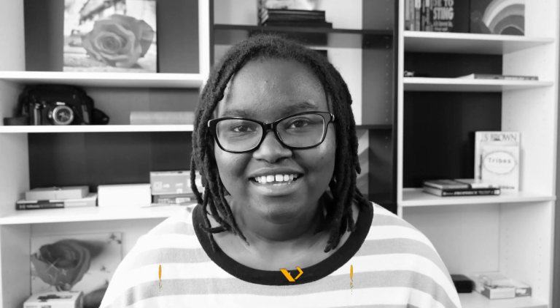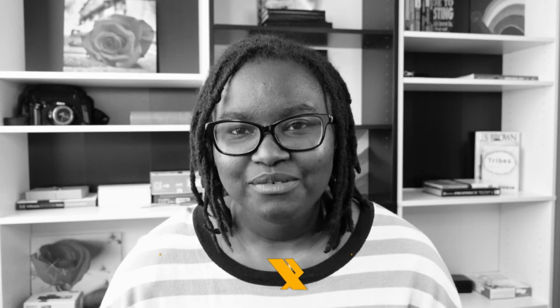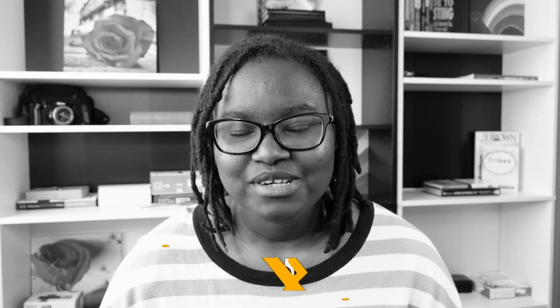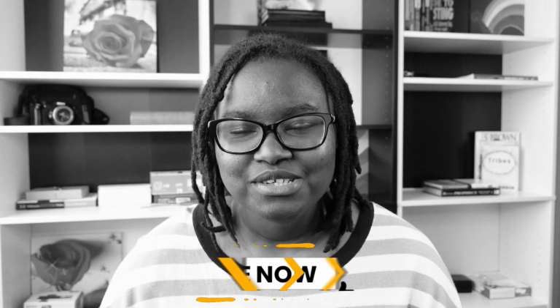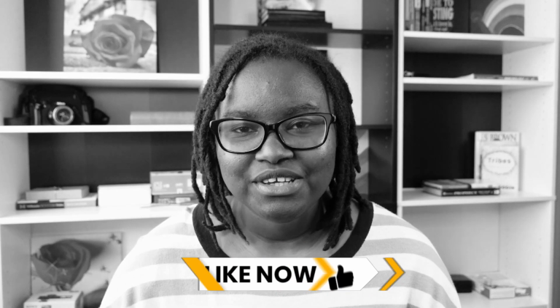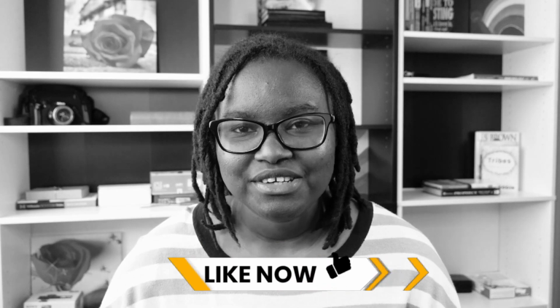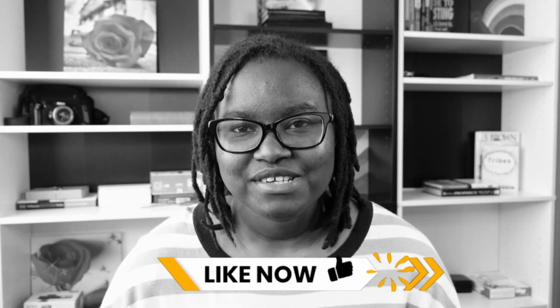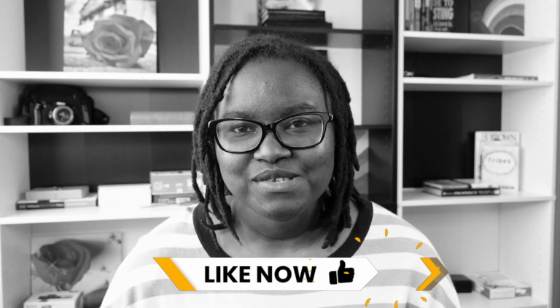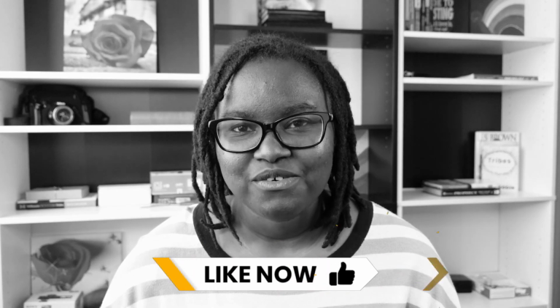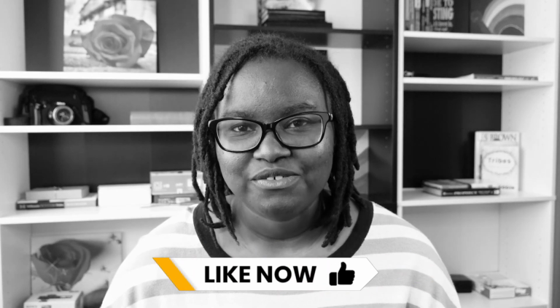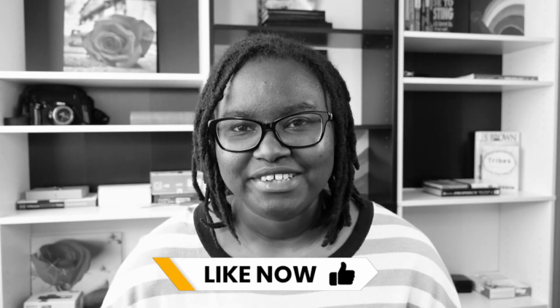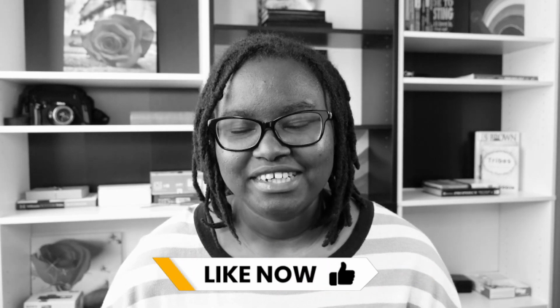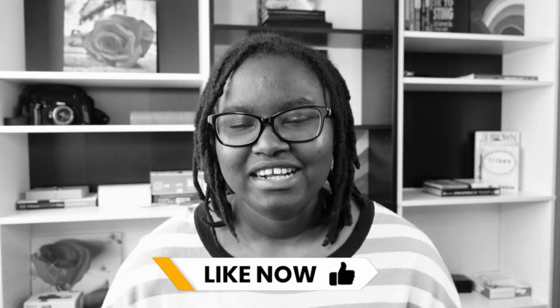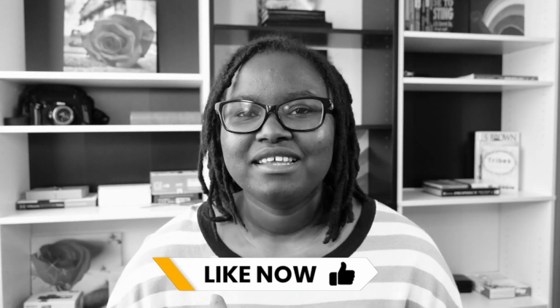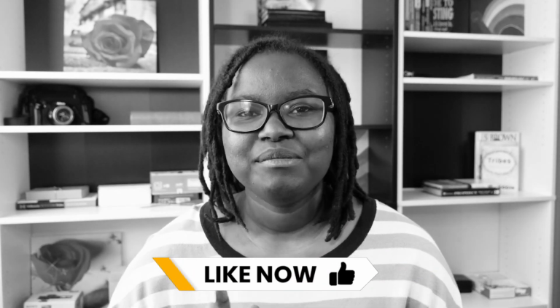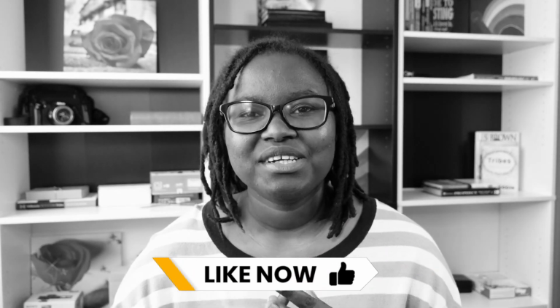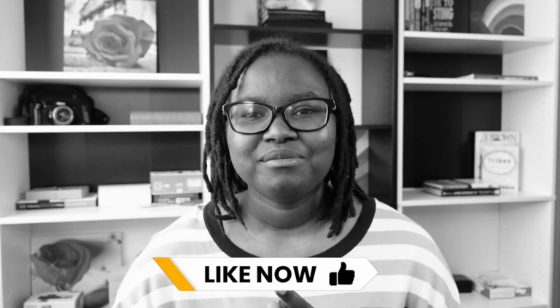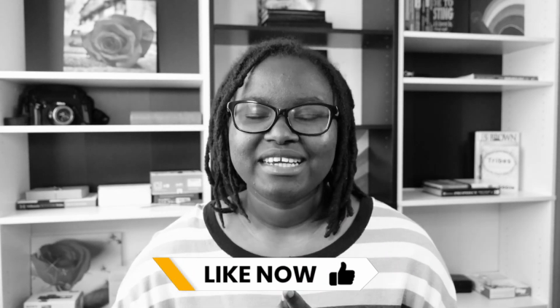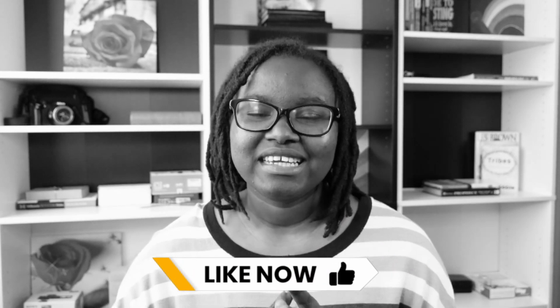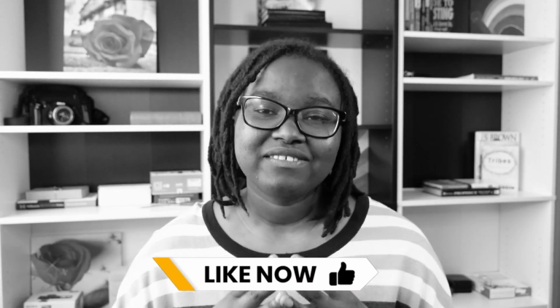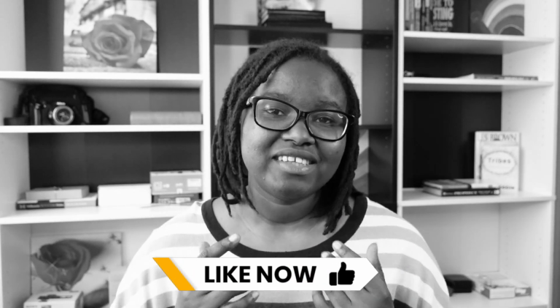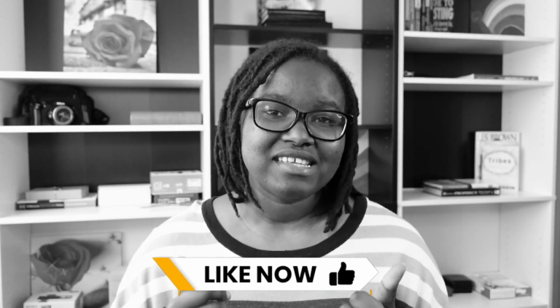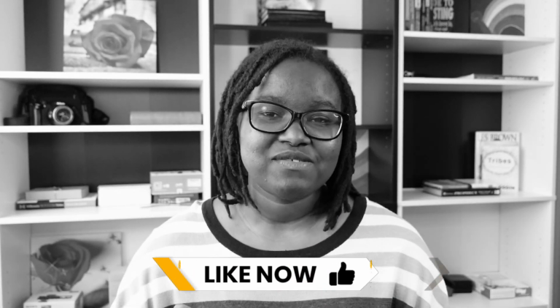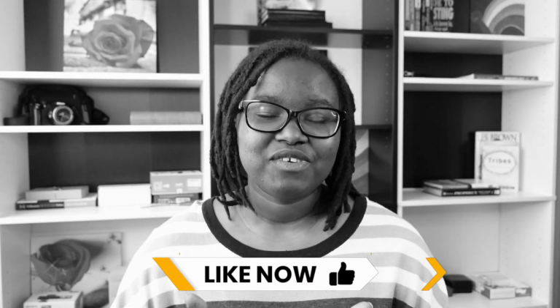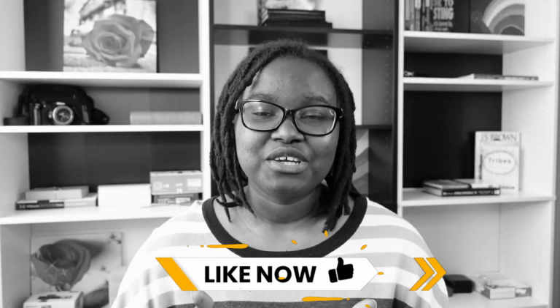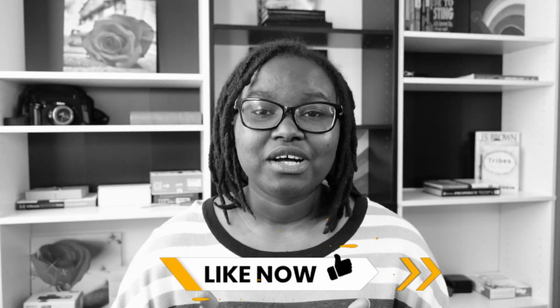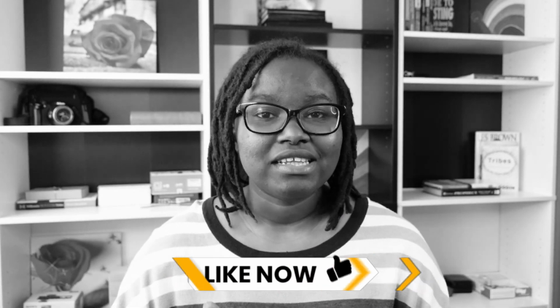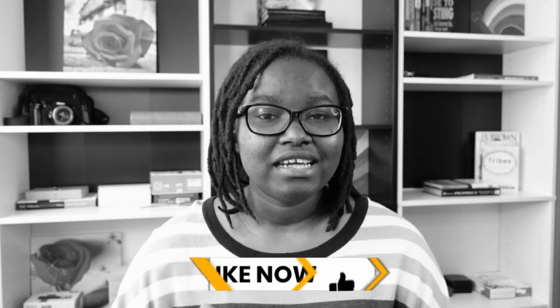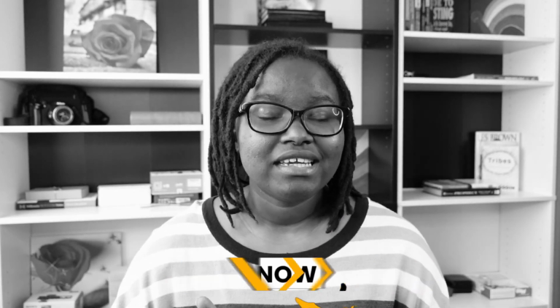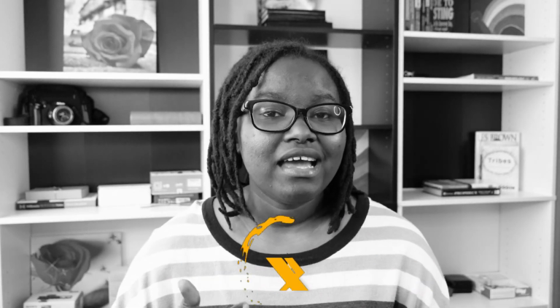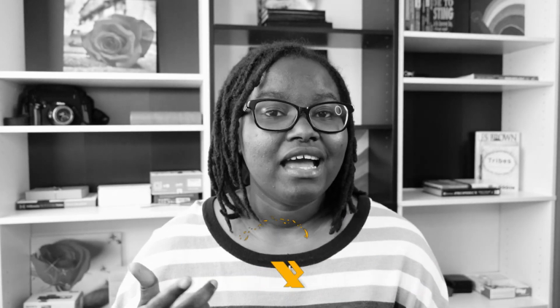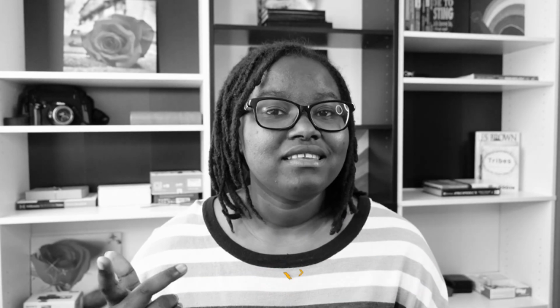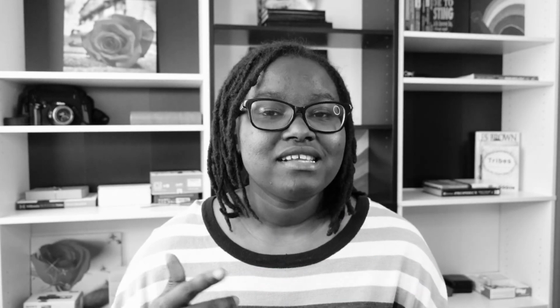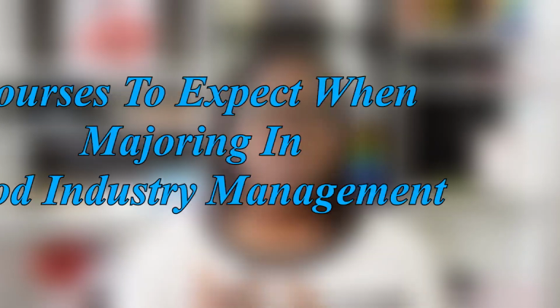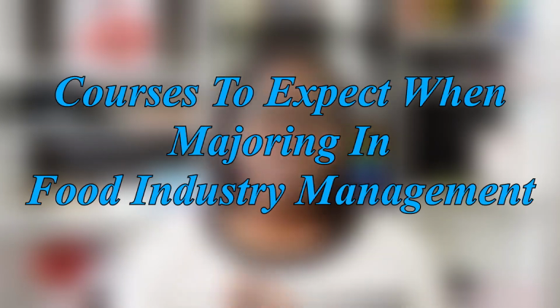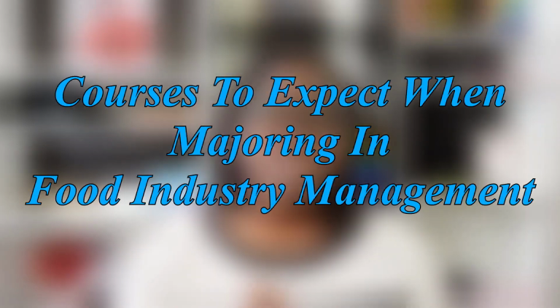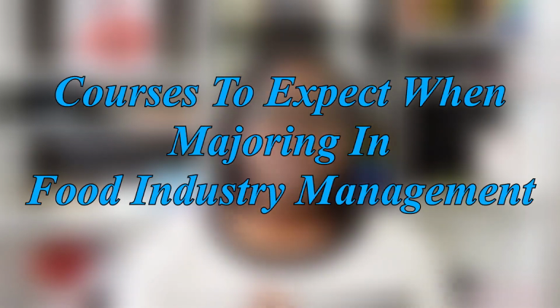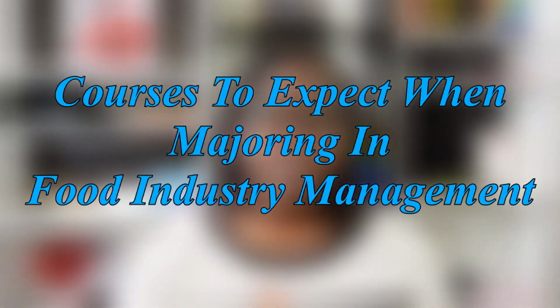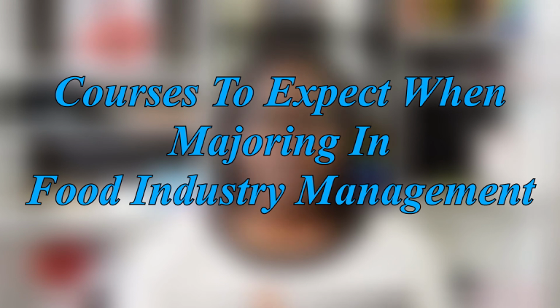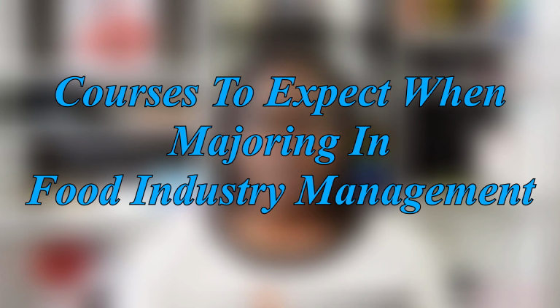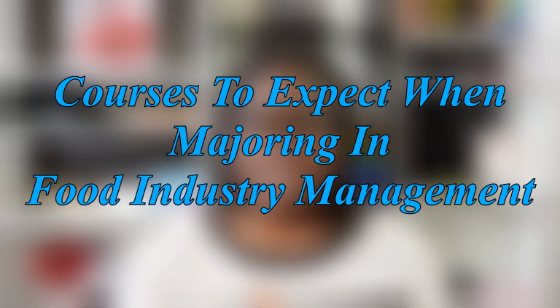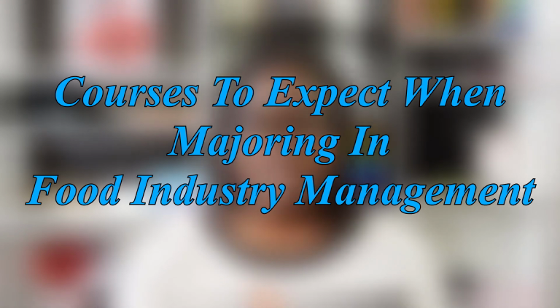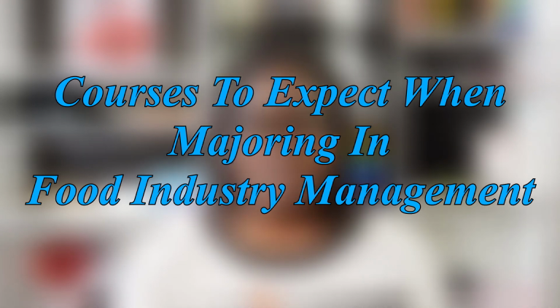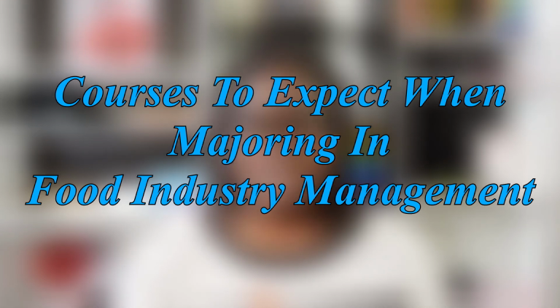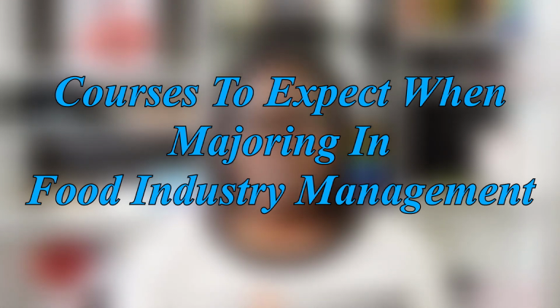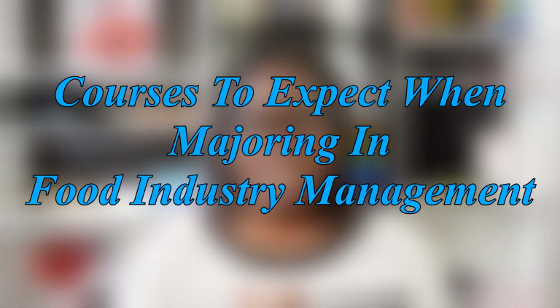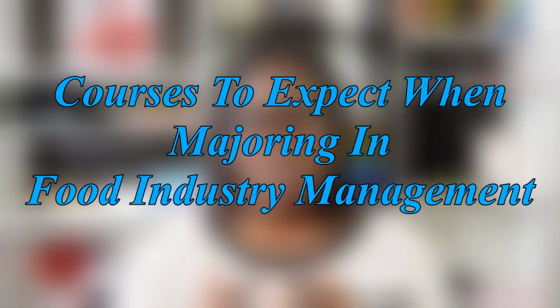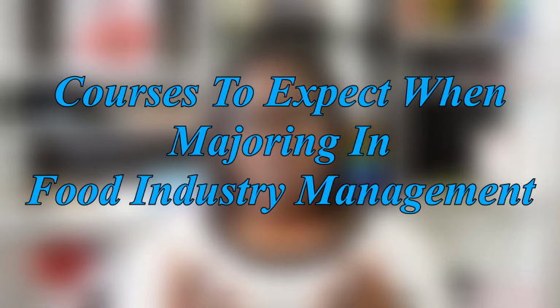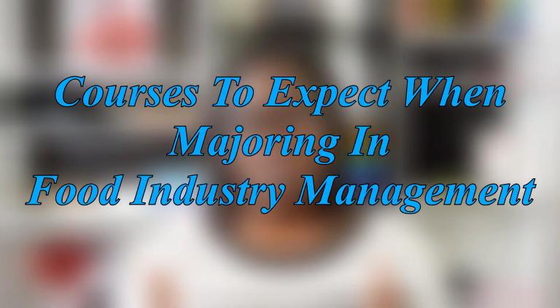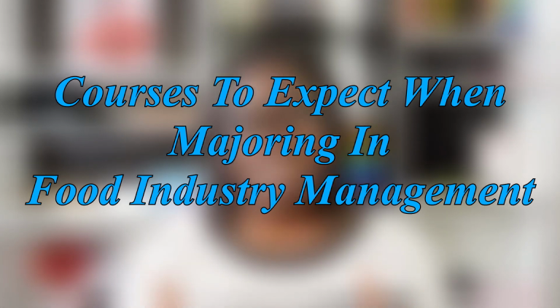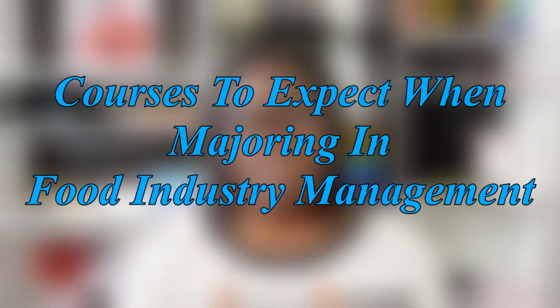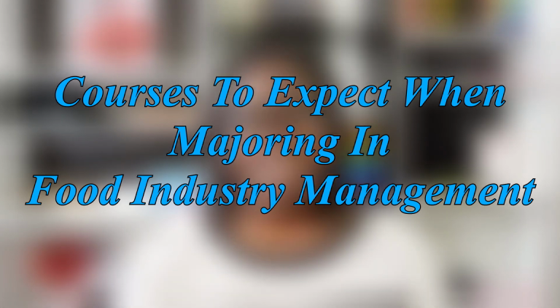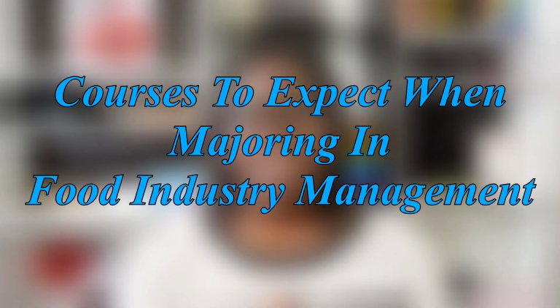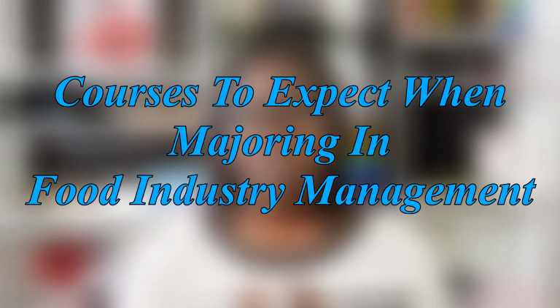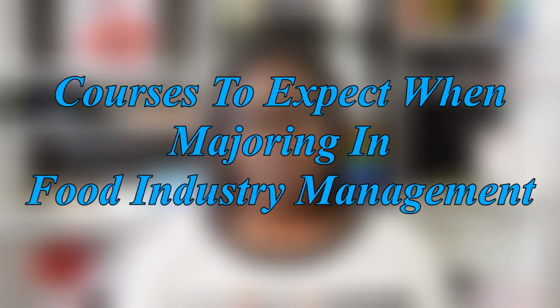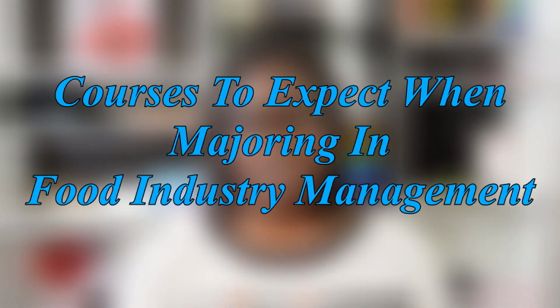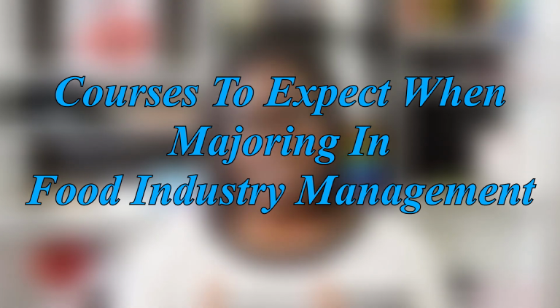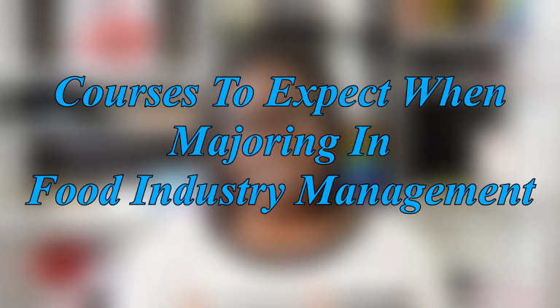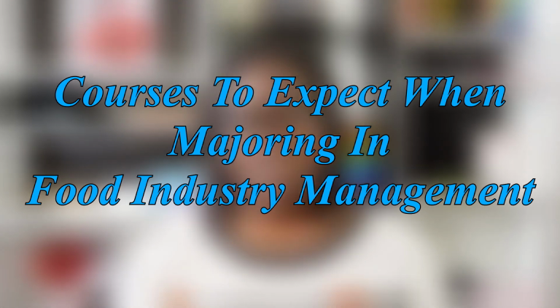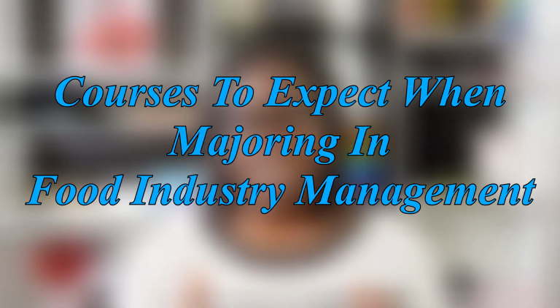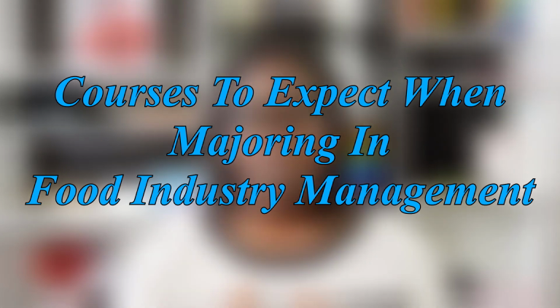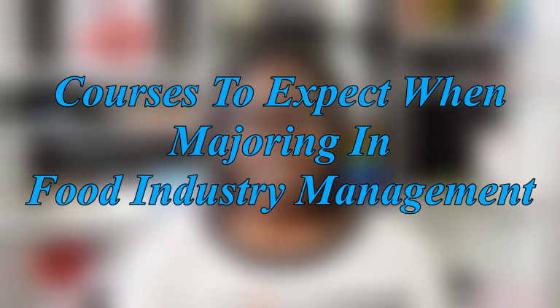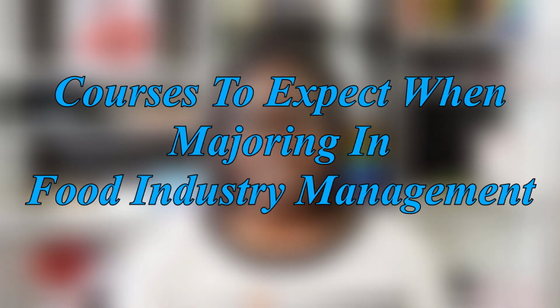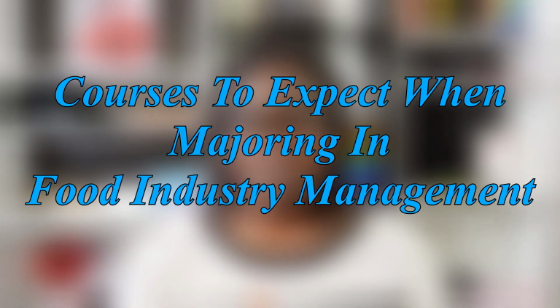Liking what you're hearing so far? Let me know by giving this video a like, and let's look at some of the courses to expect when majoring in food industry management.